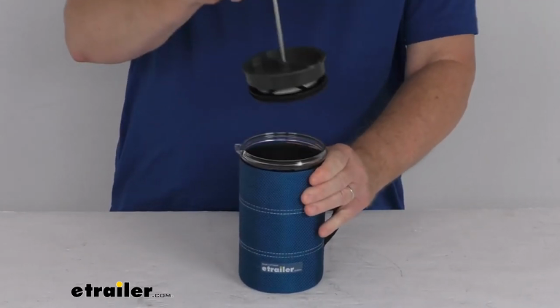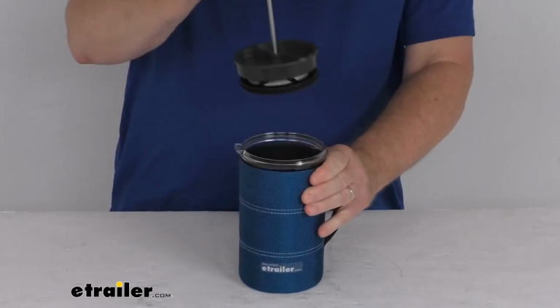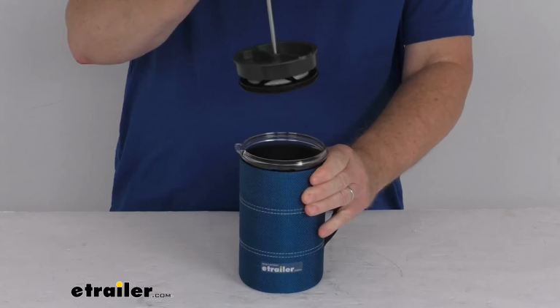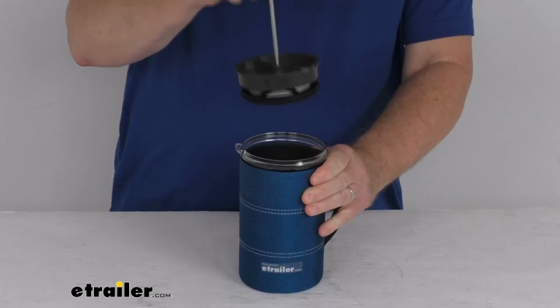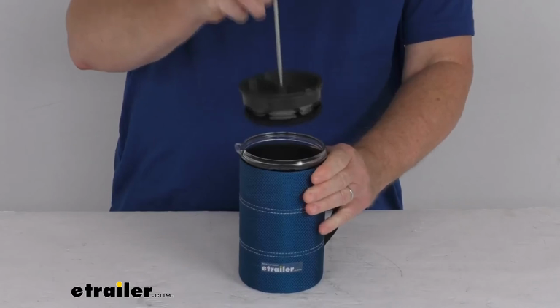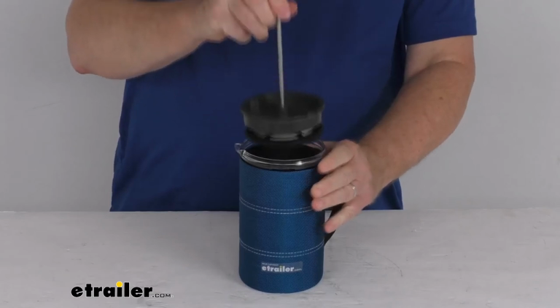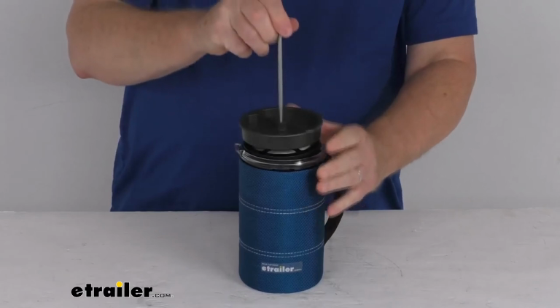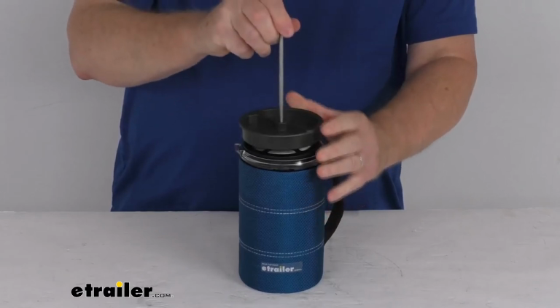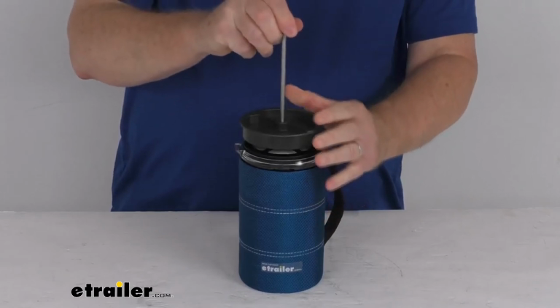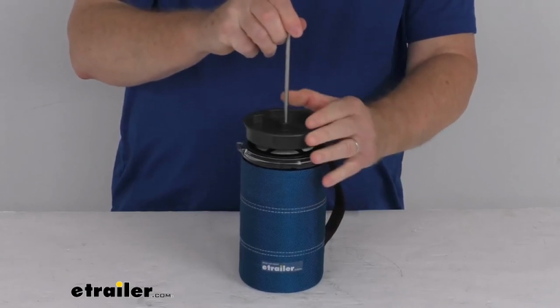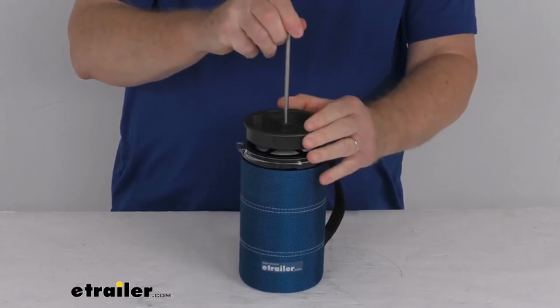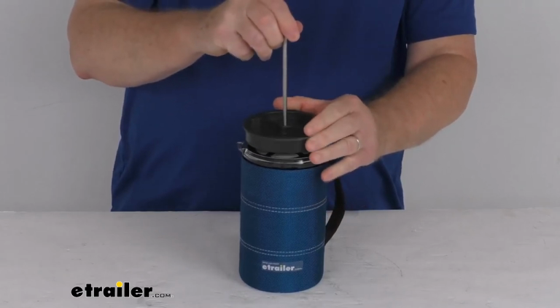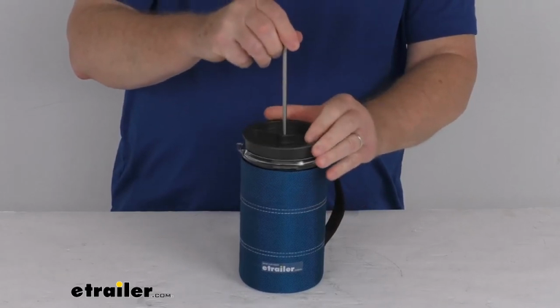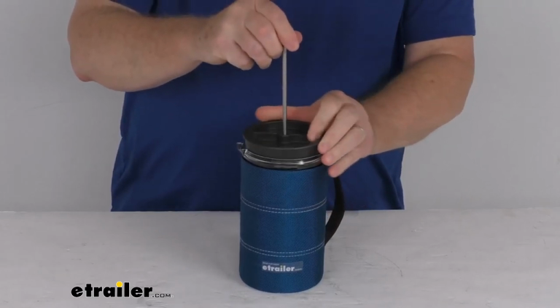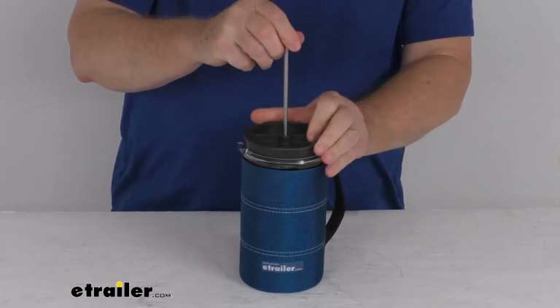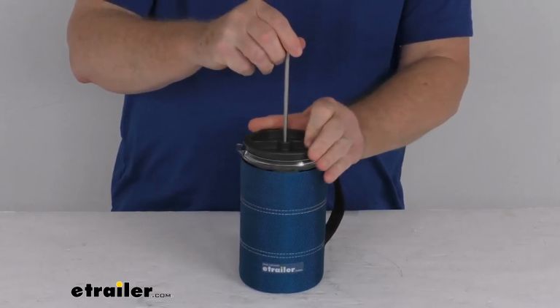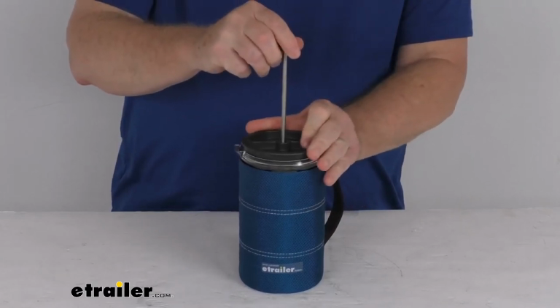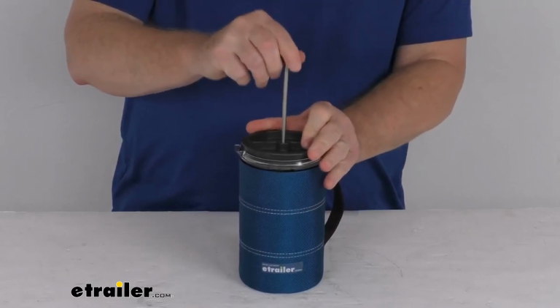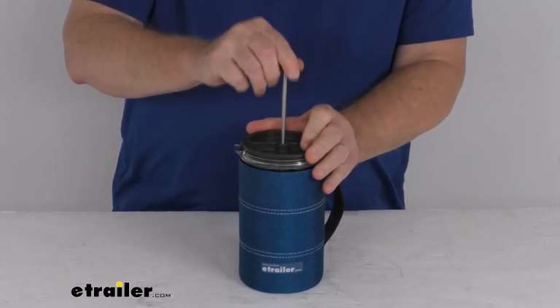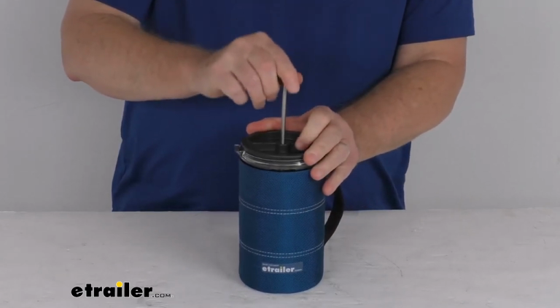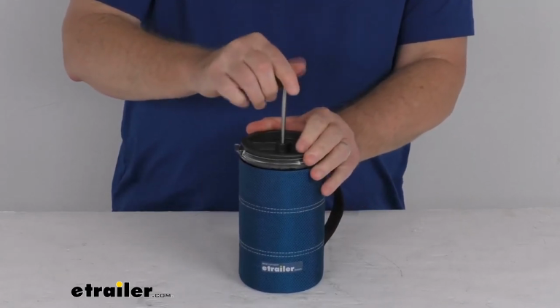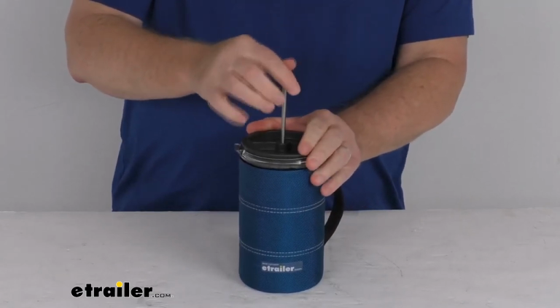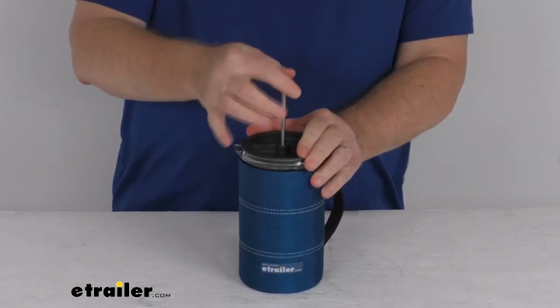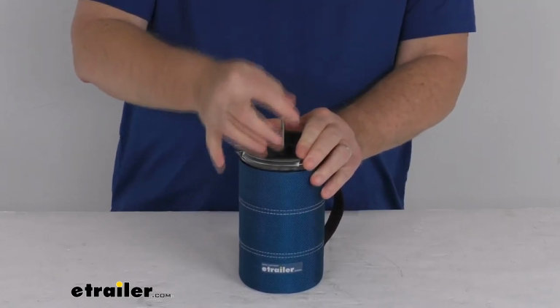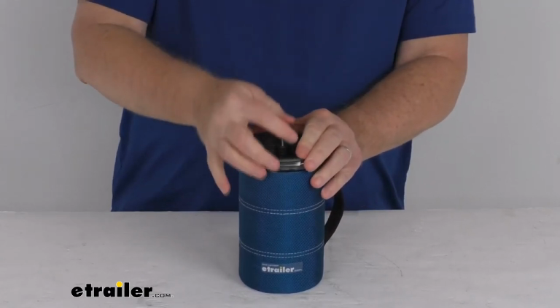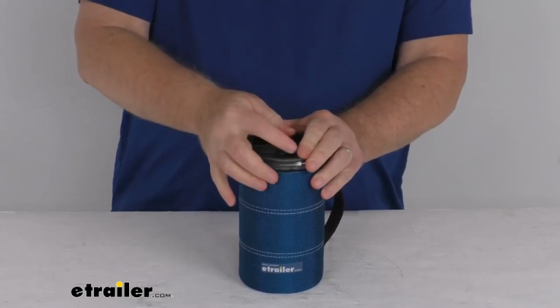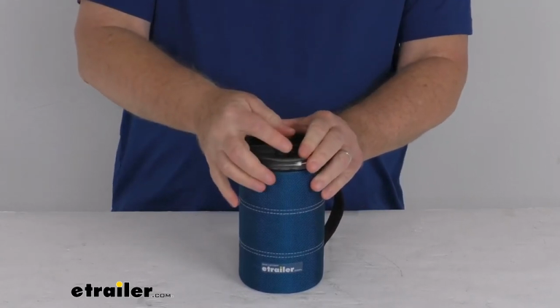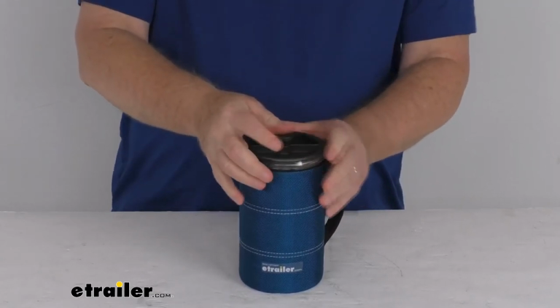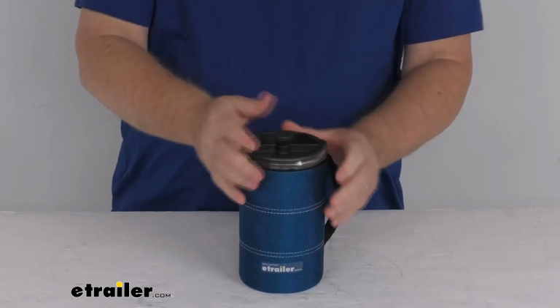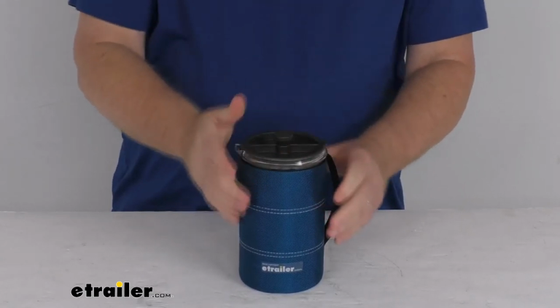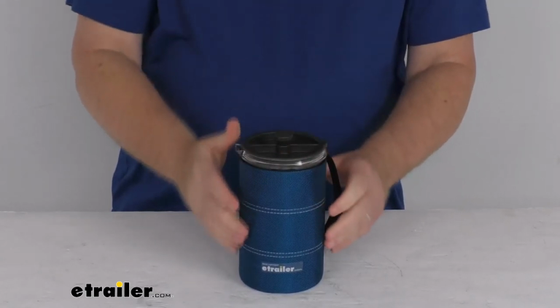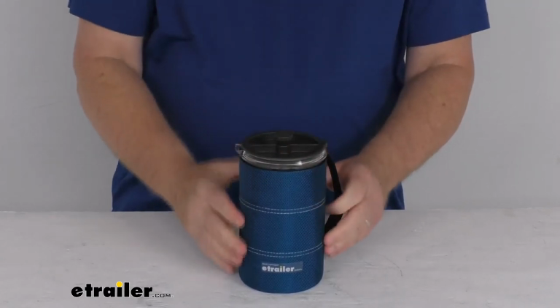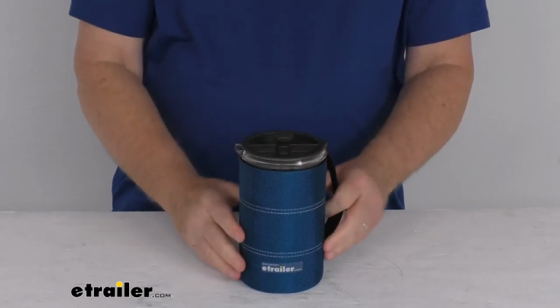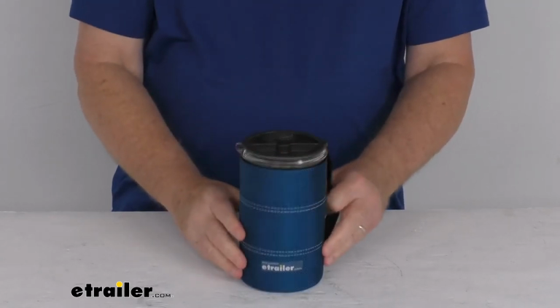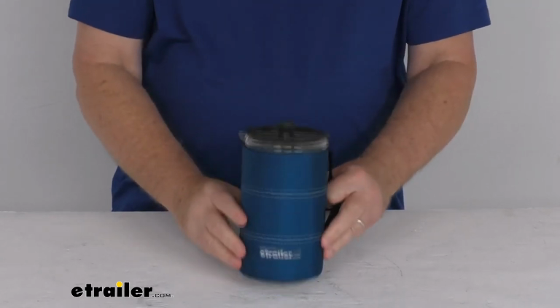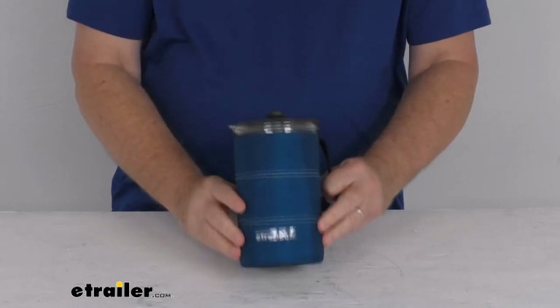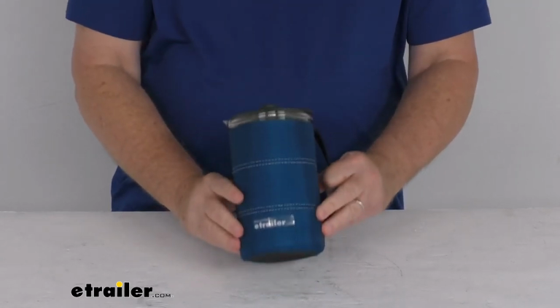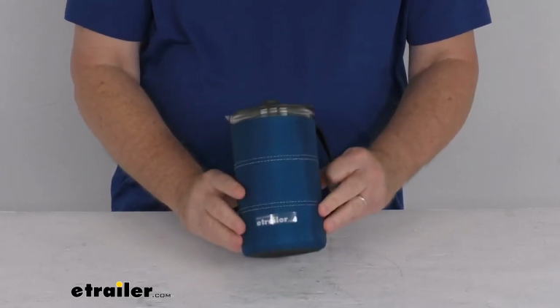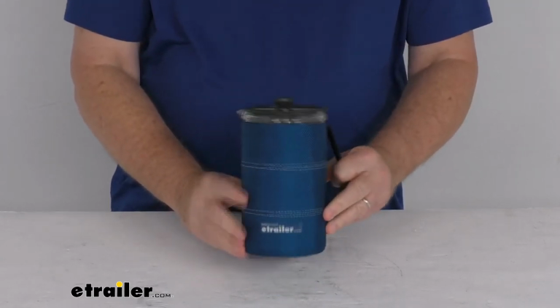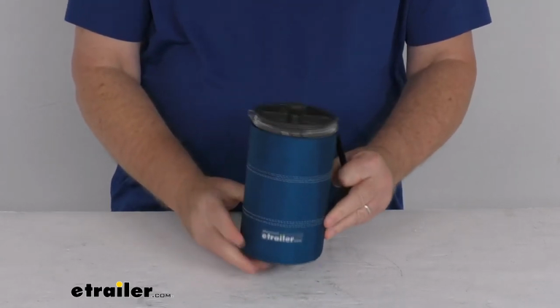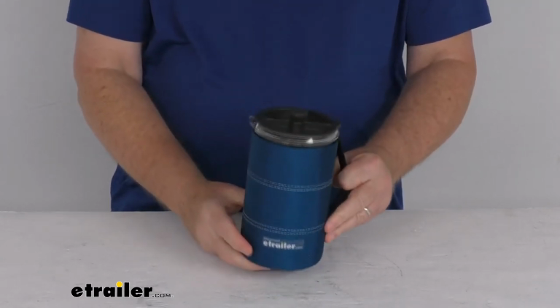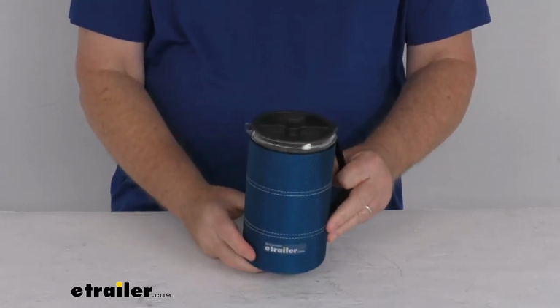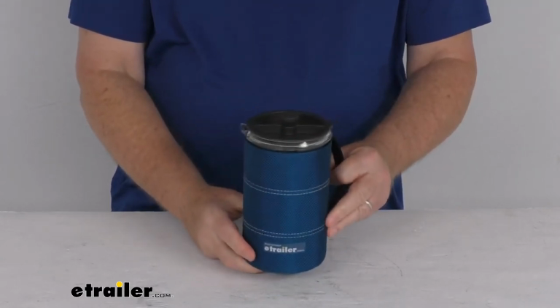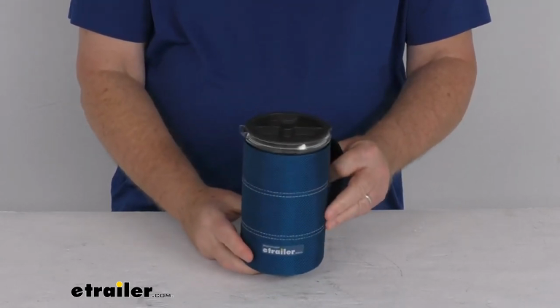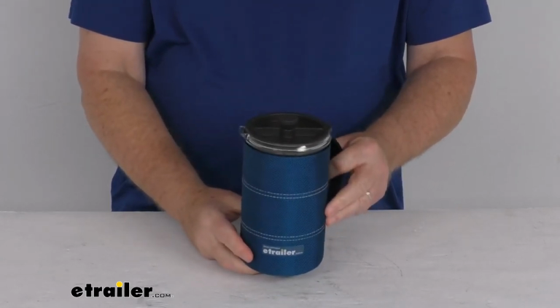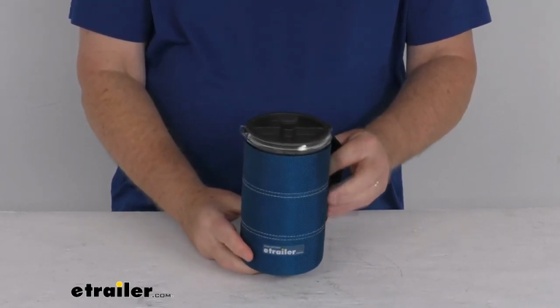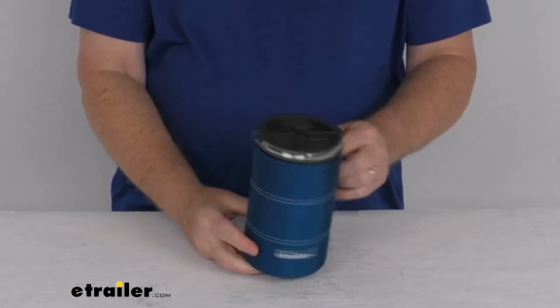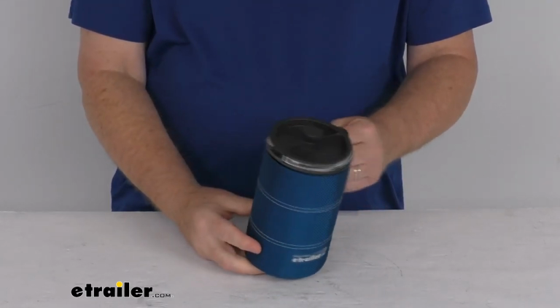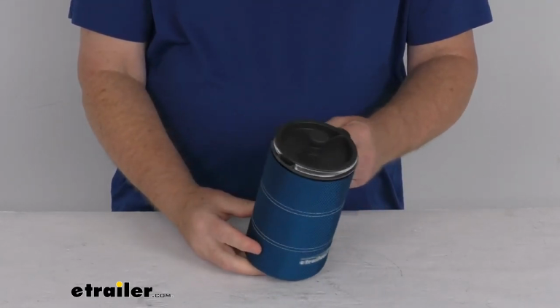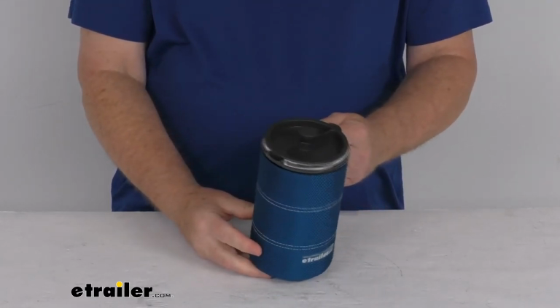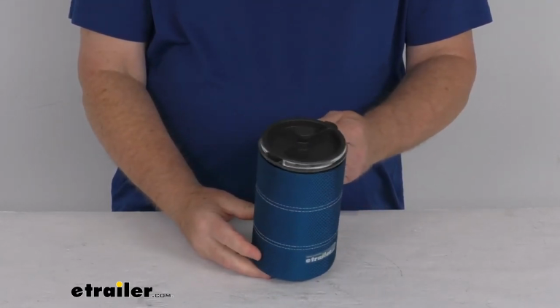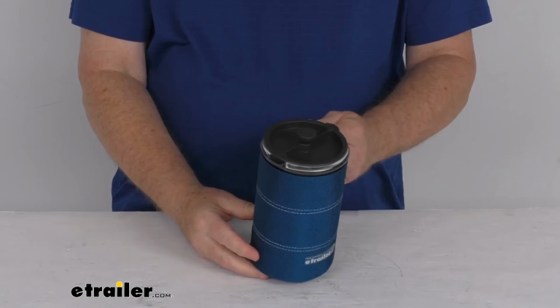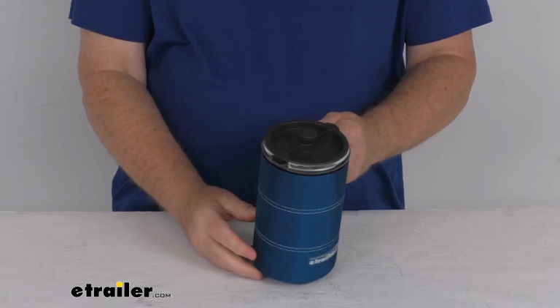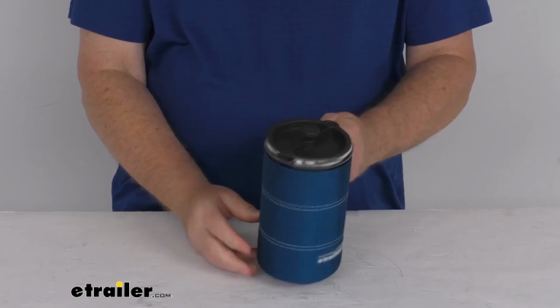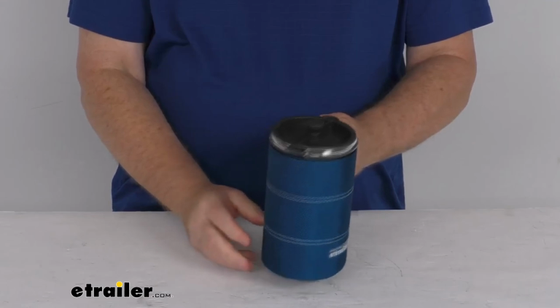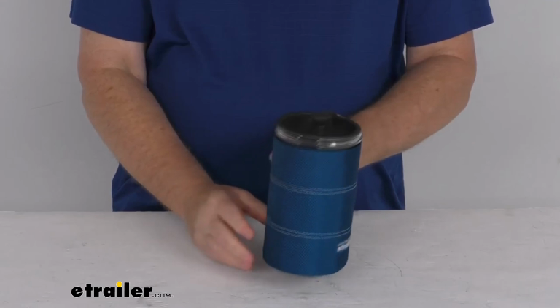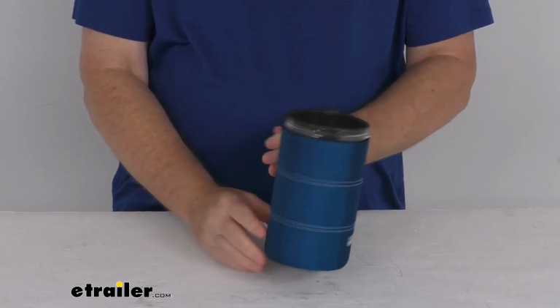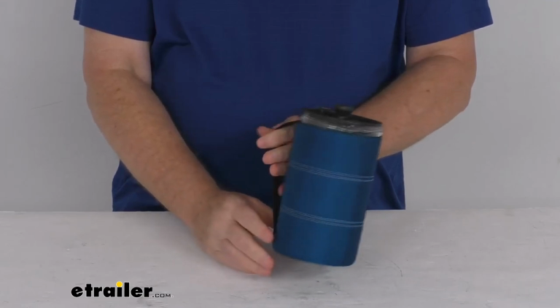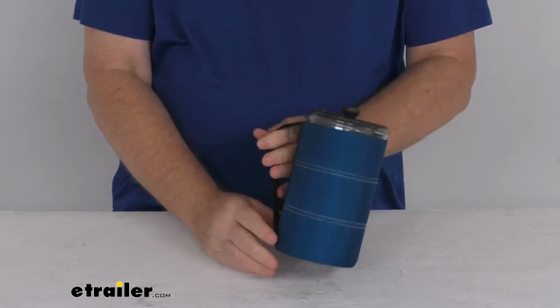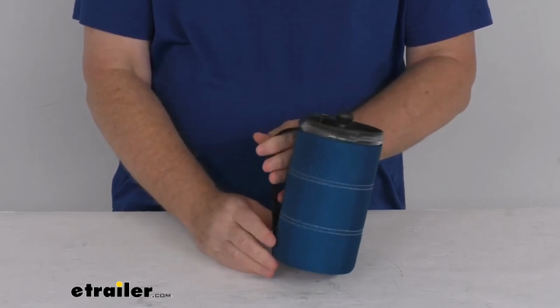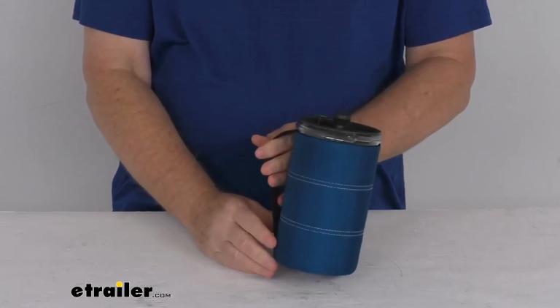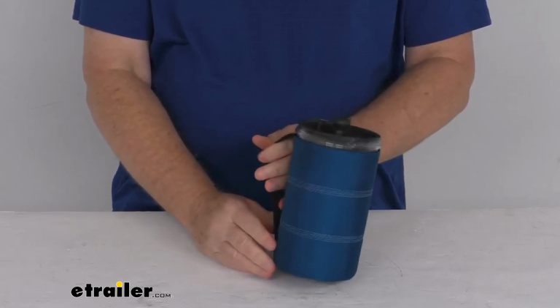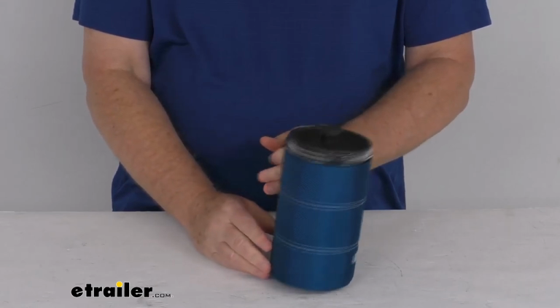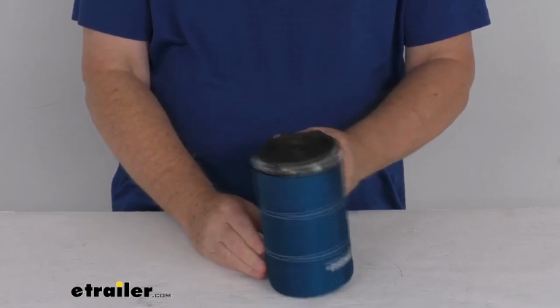But that should do it for the review on this GSI Outdoors 30 fluid ounce Java Press in the blue color.